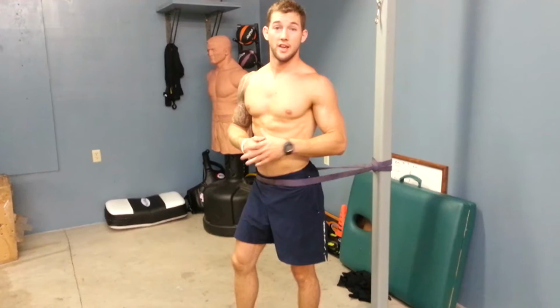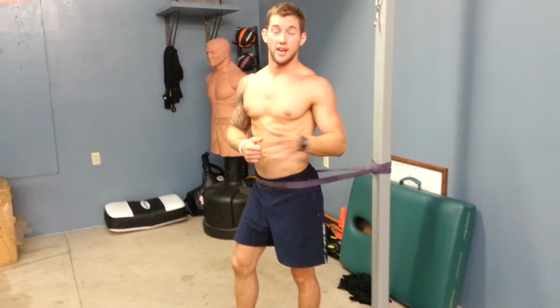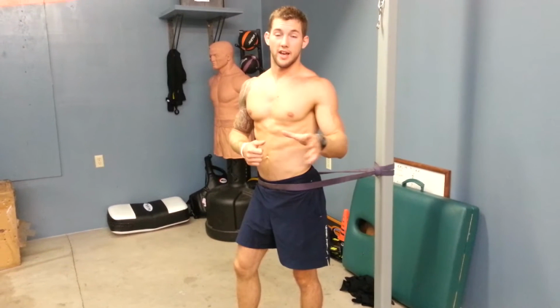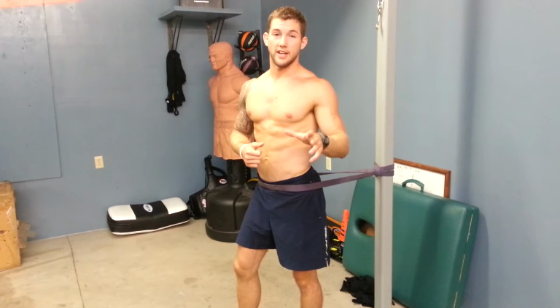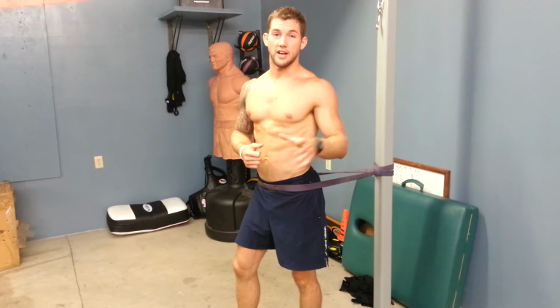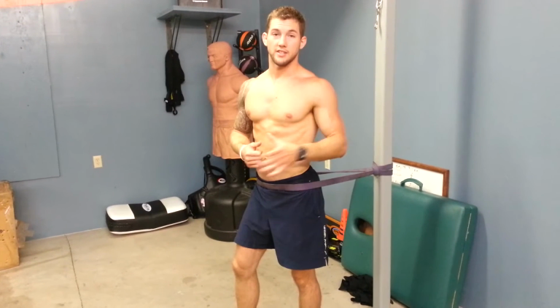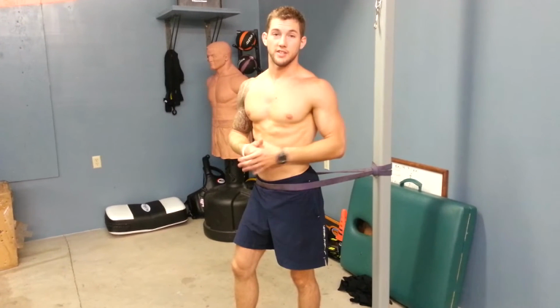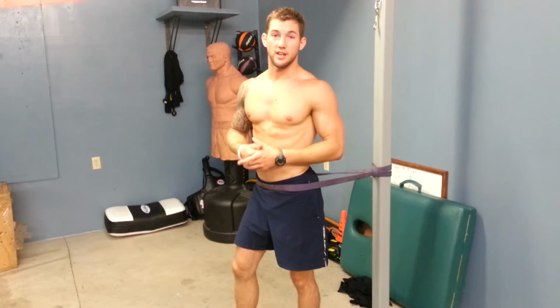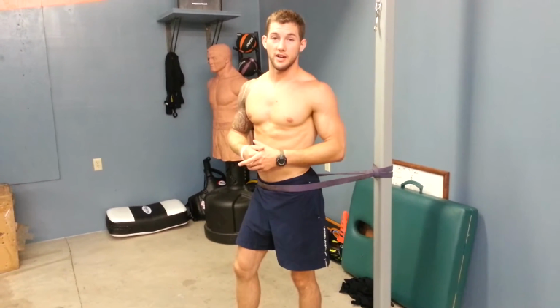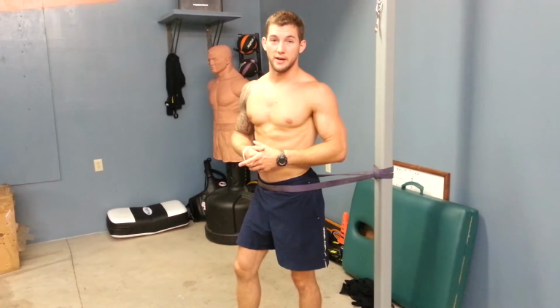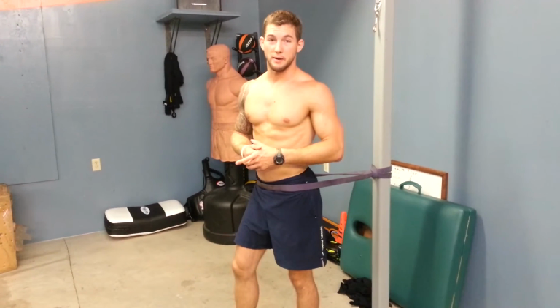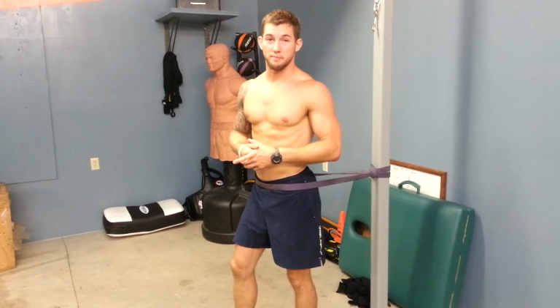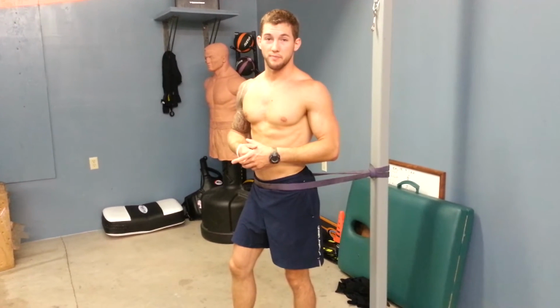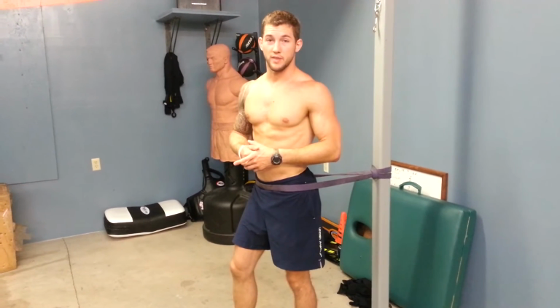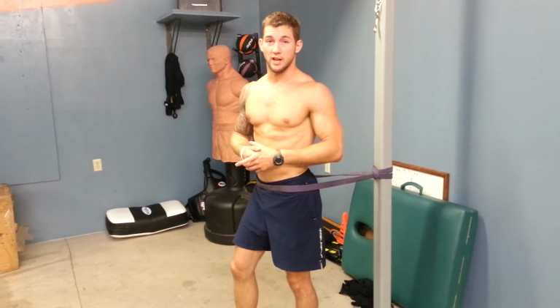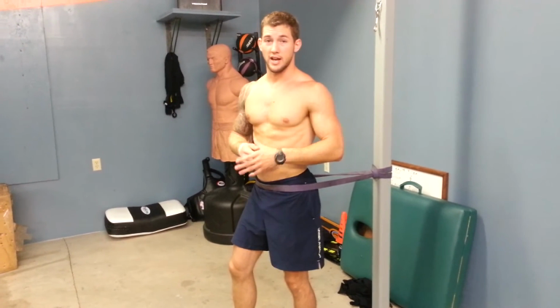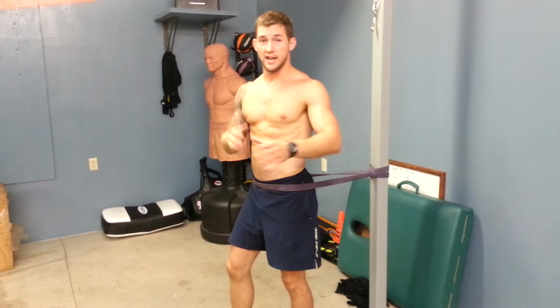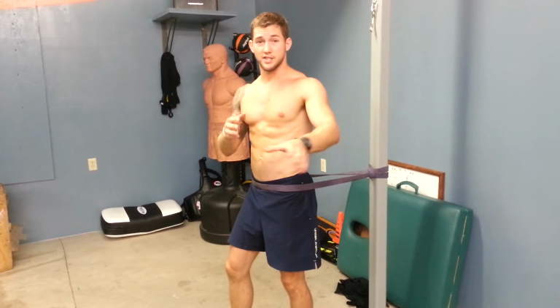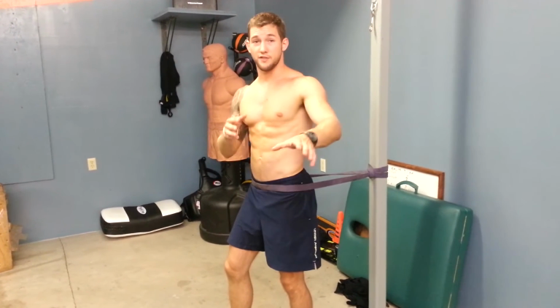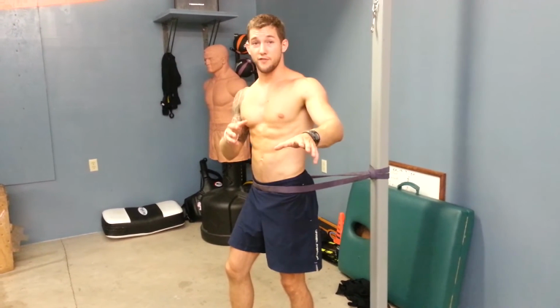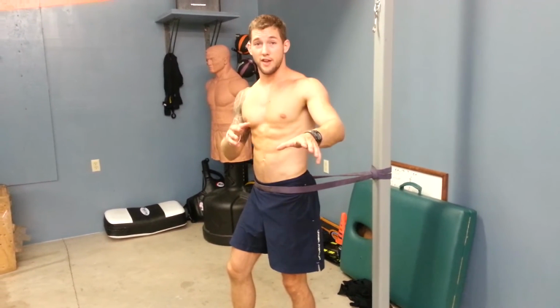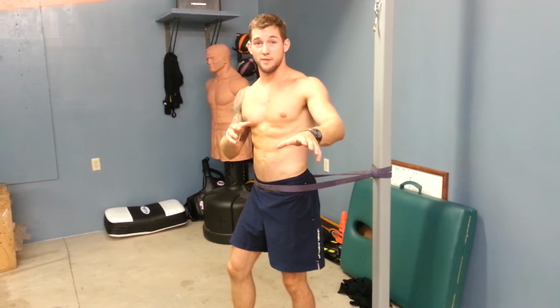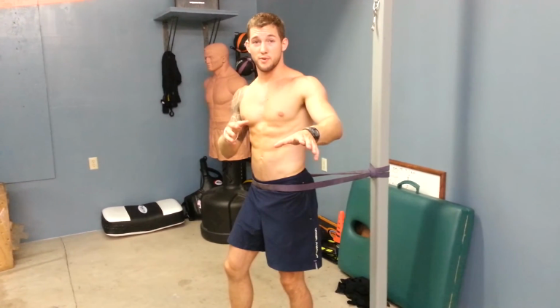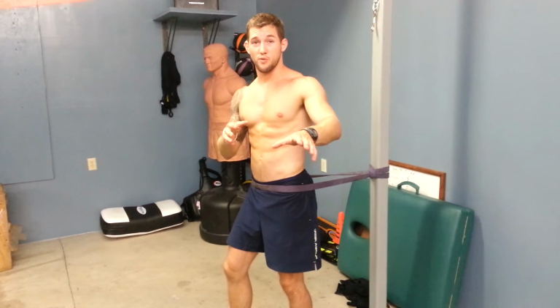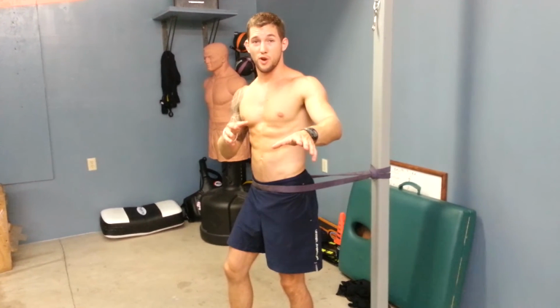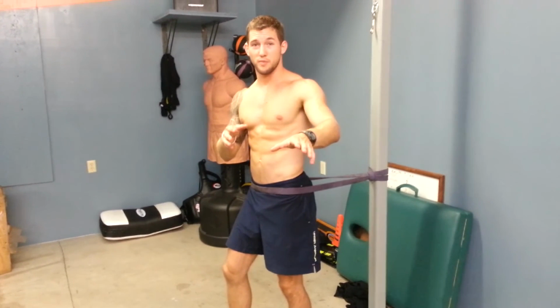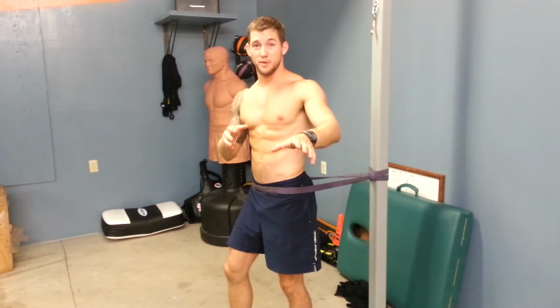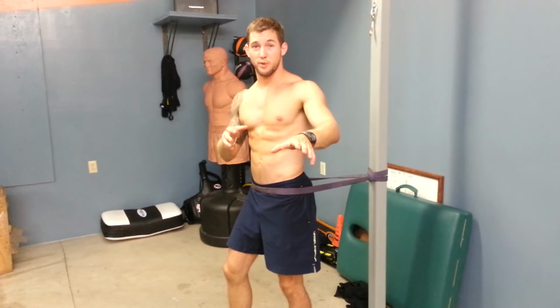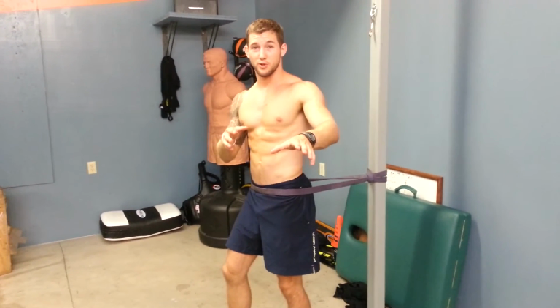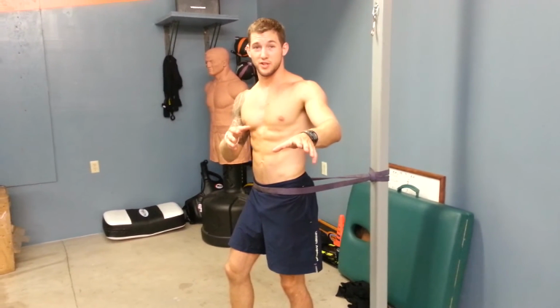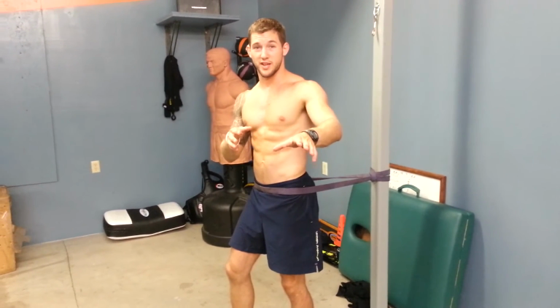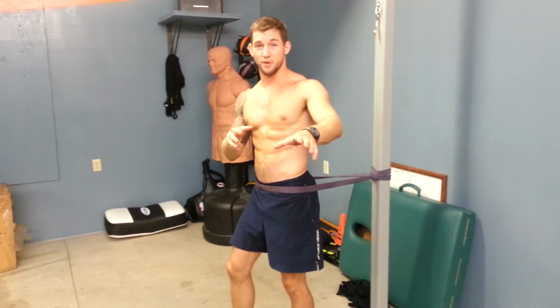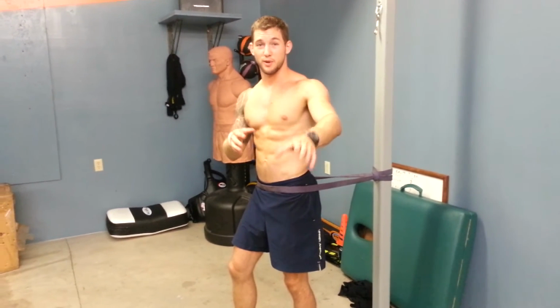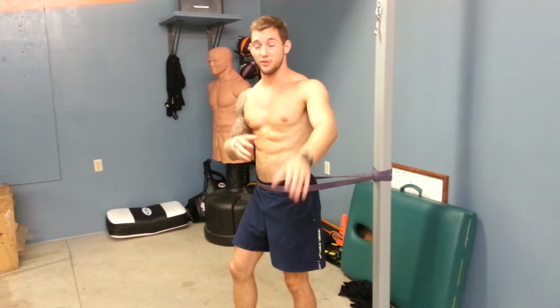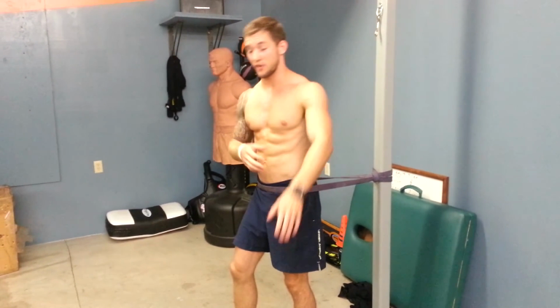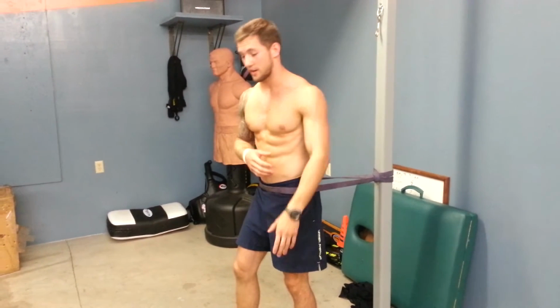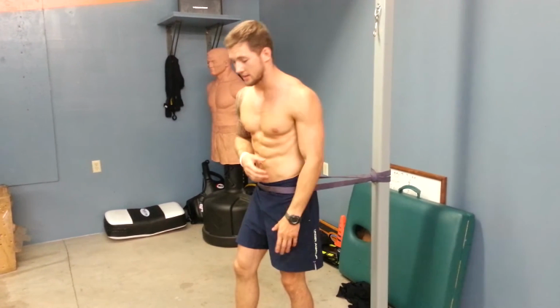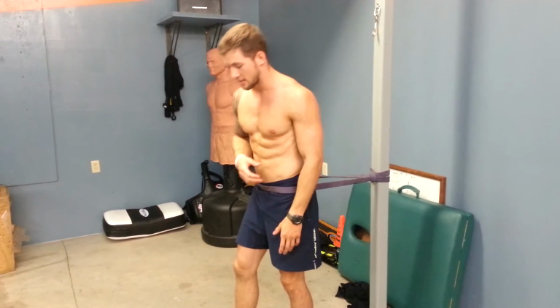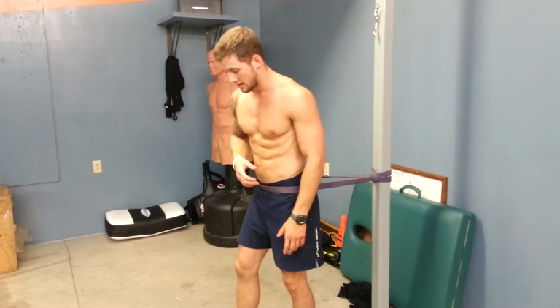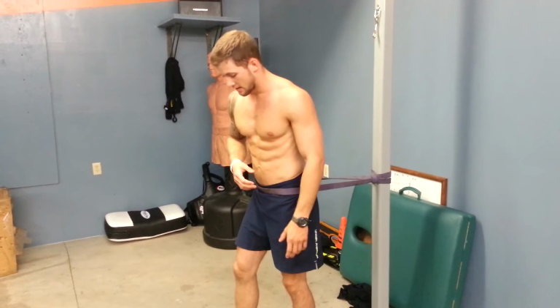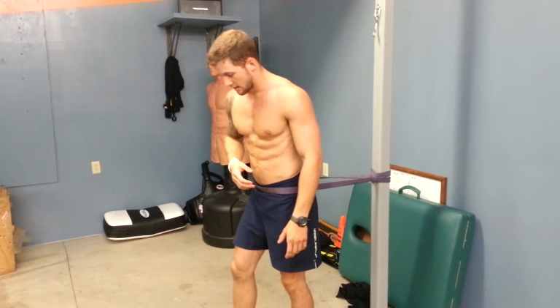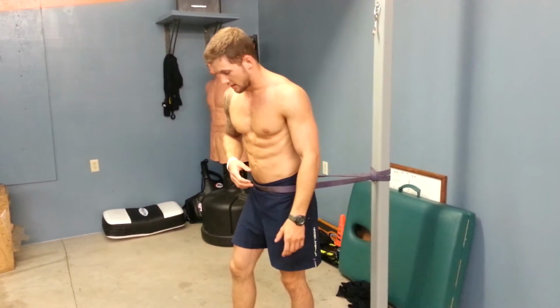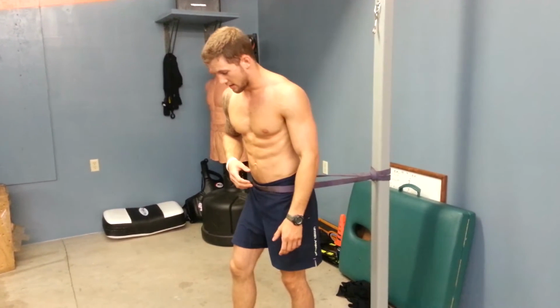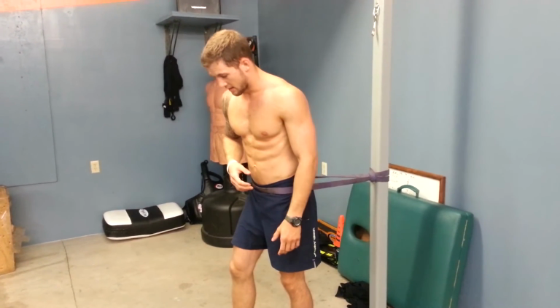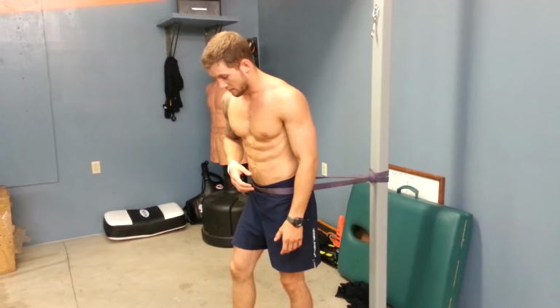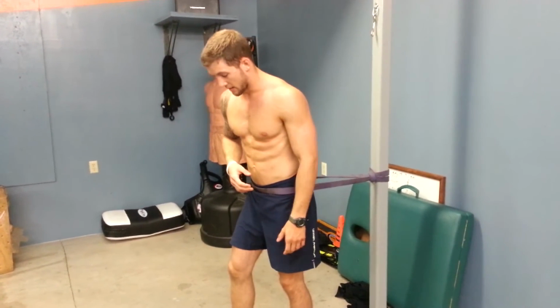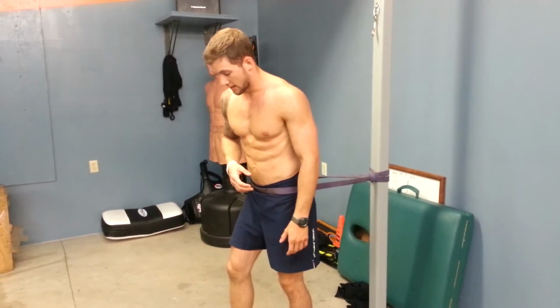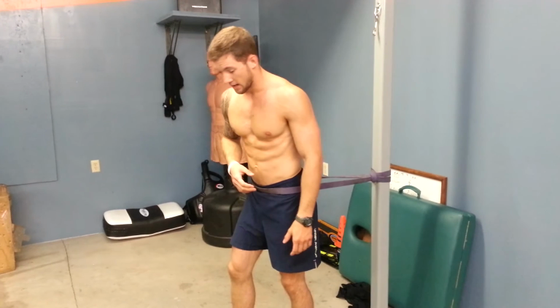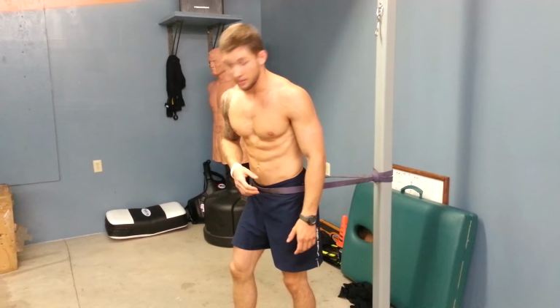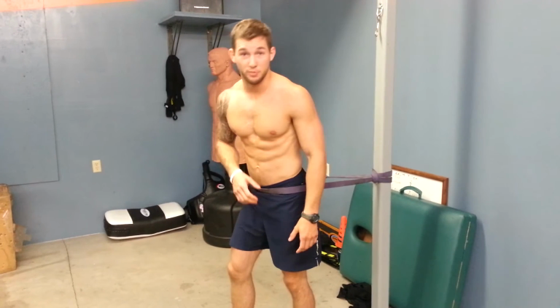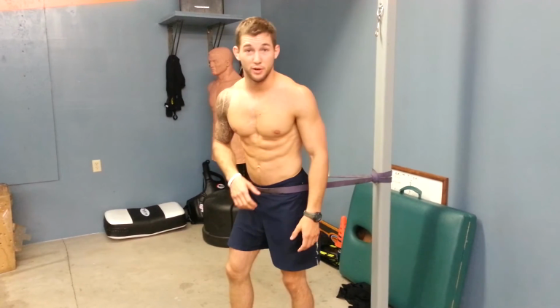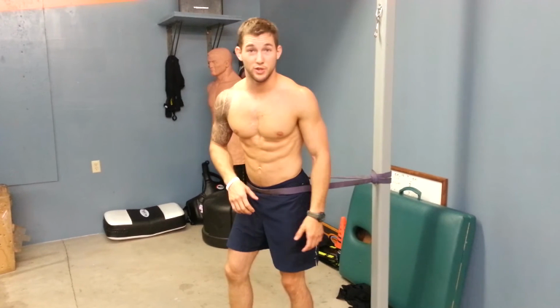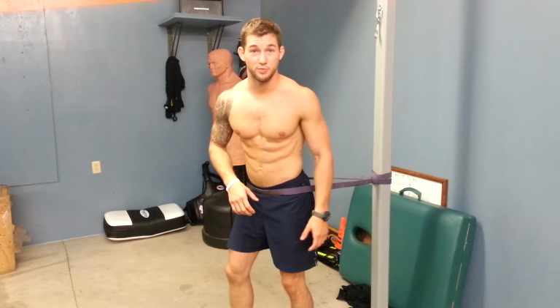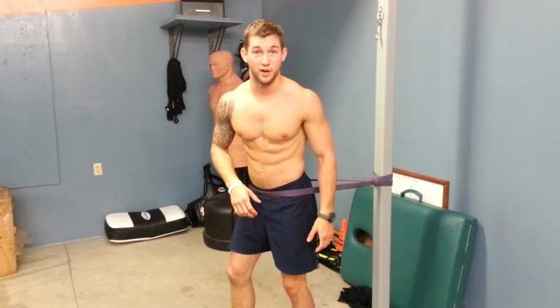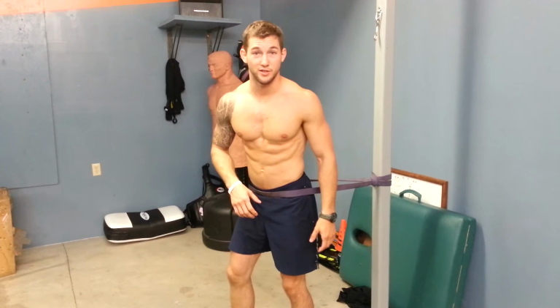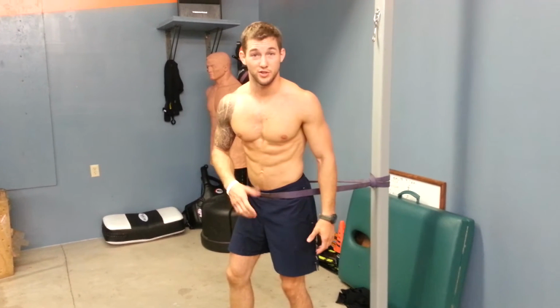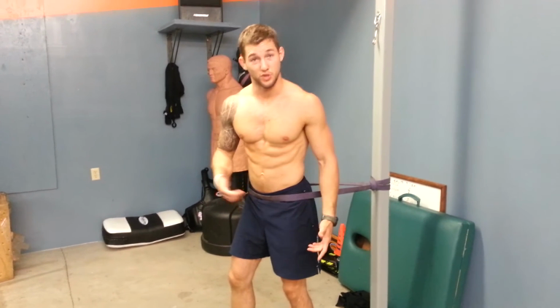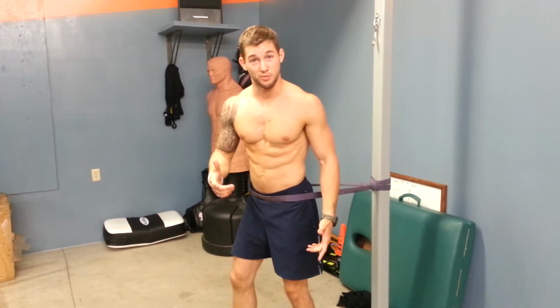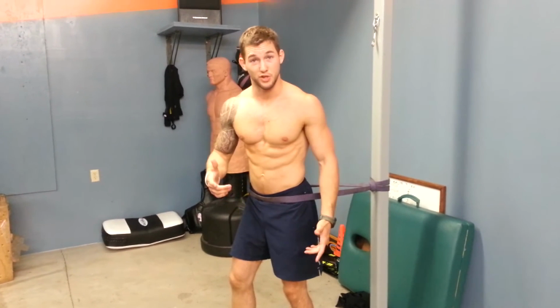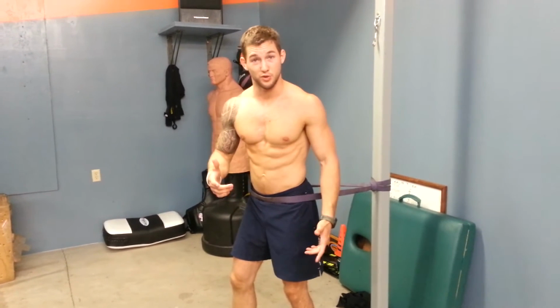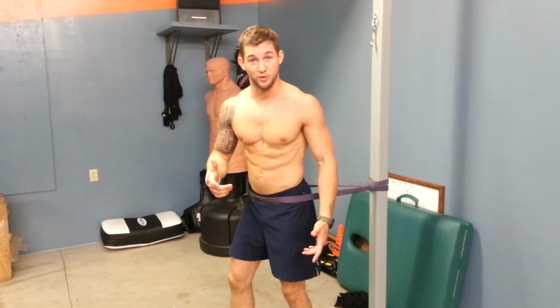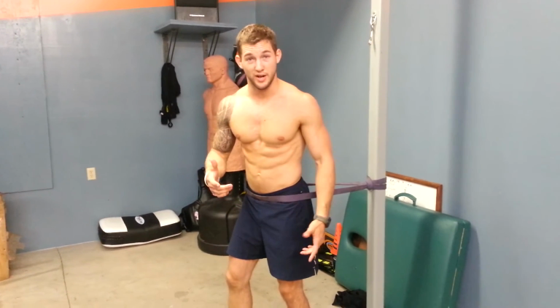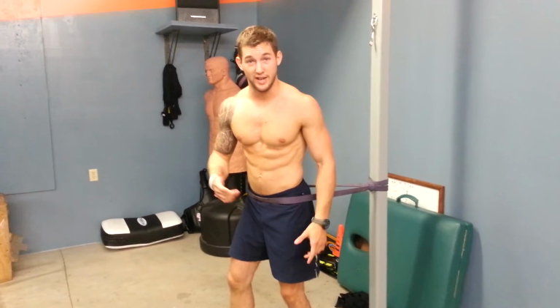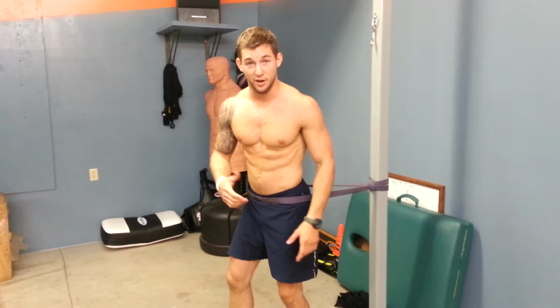Hey guys, I asked if anybody wanted me to post a kettlebell thing. I got a little bit of a response, so I'm going to do it right now.